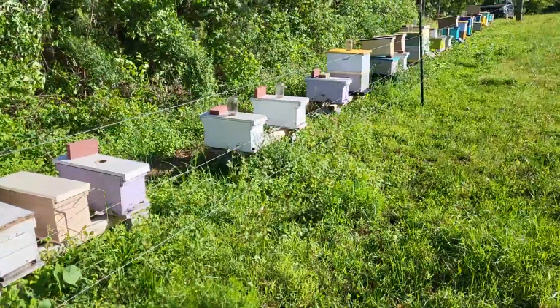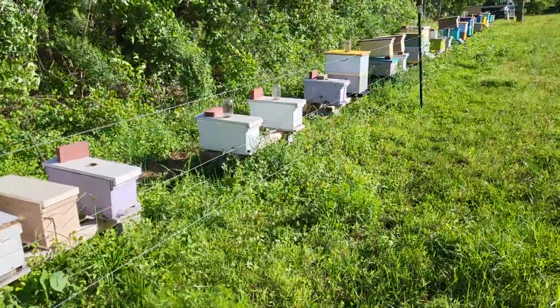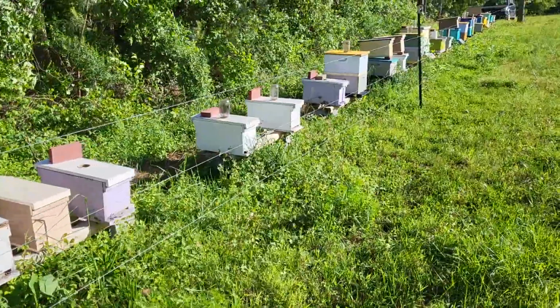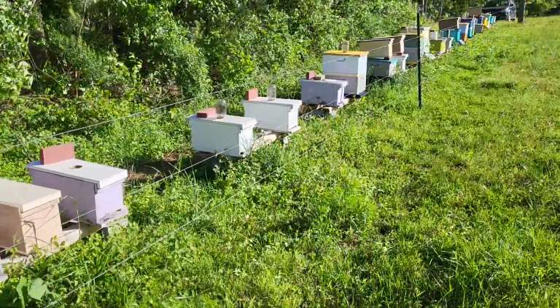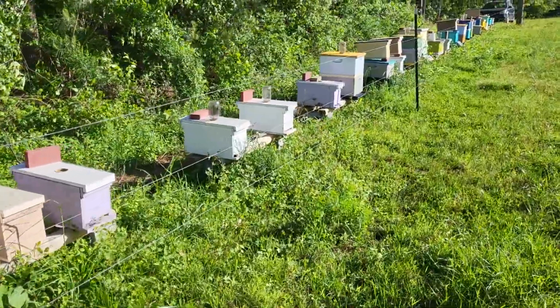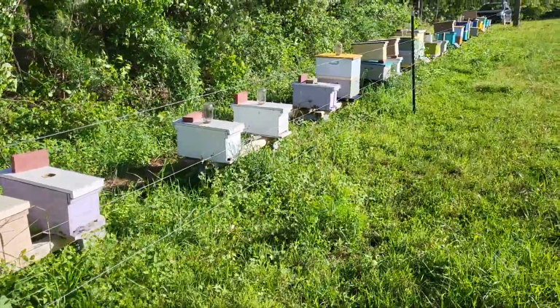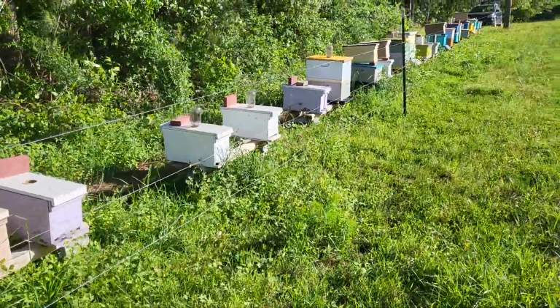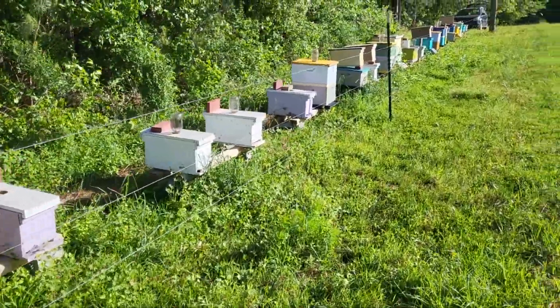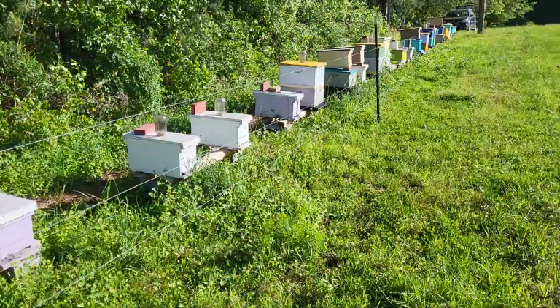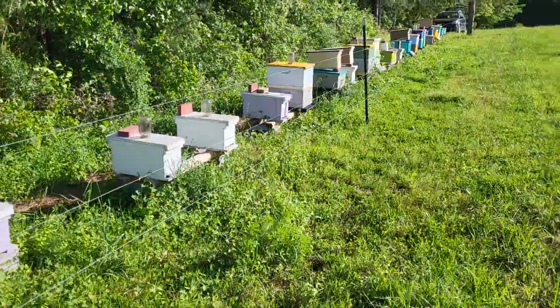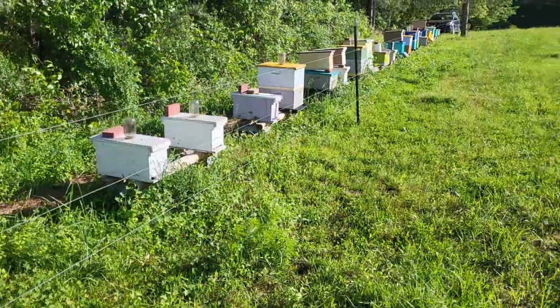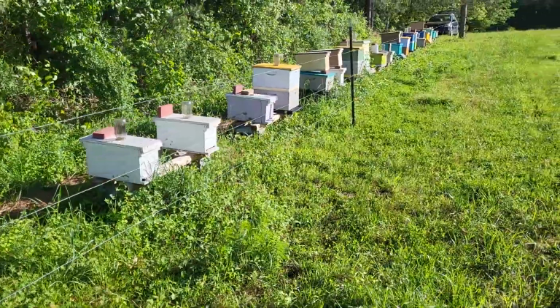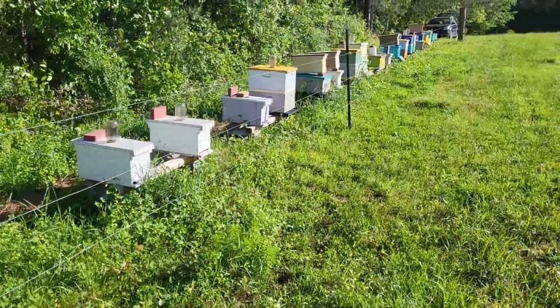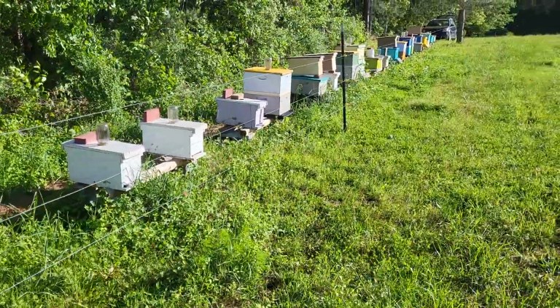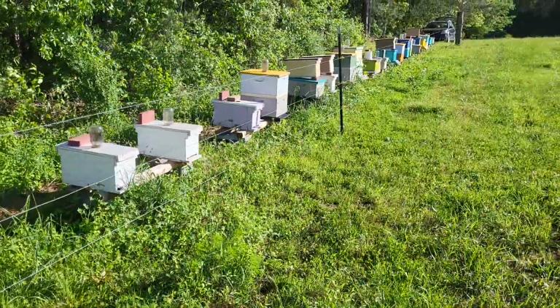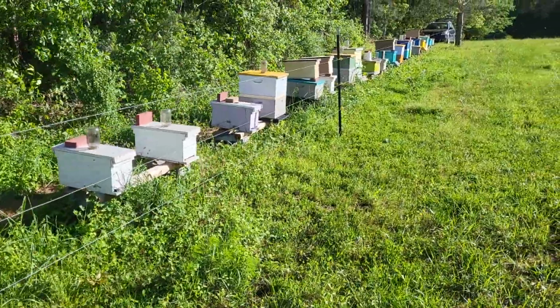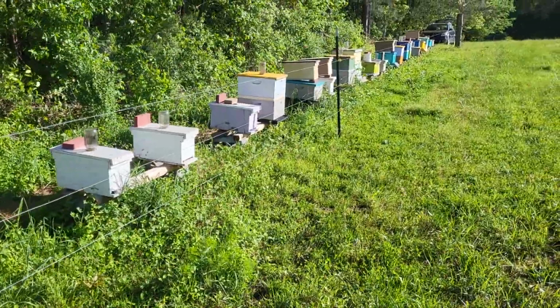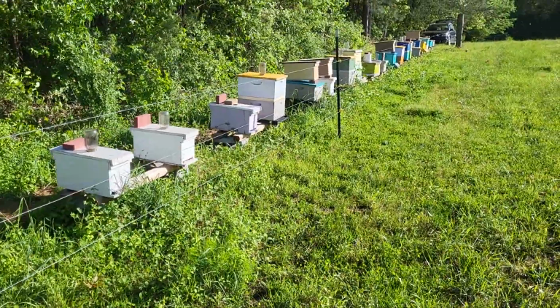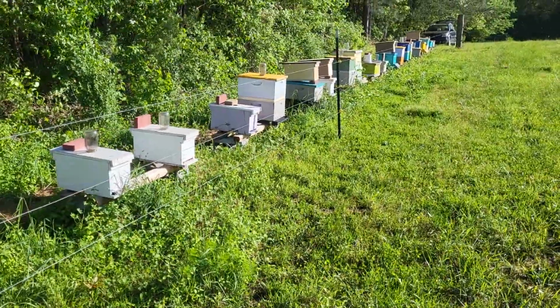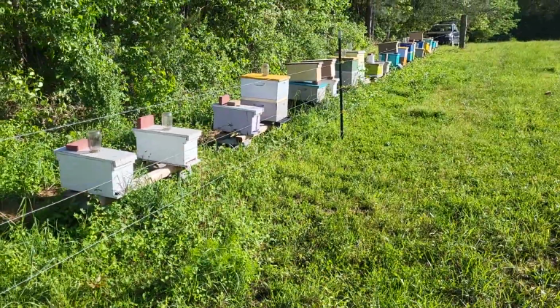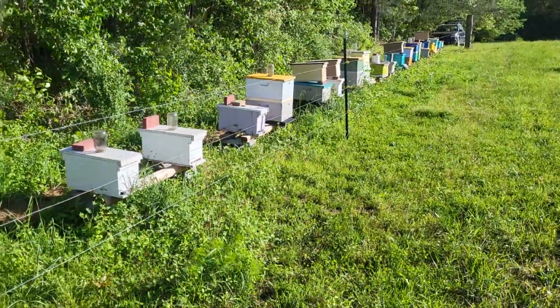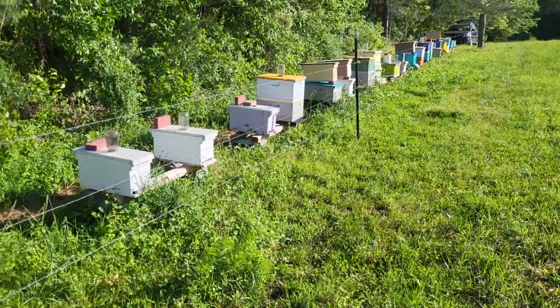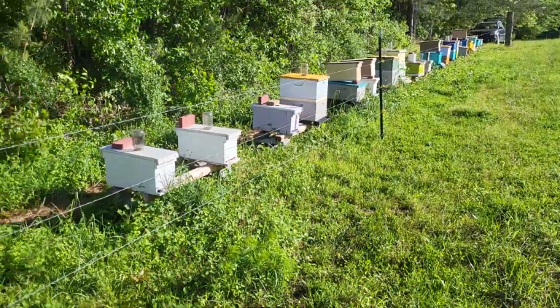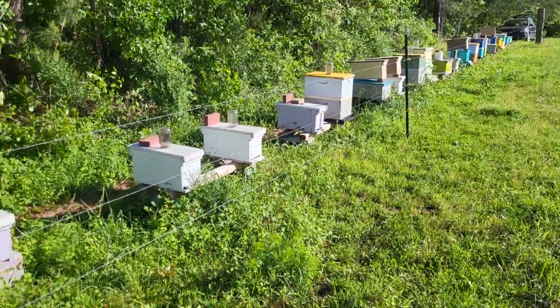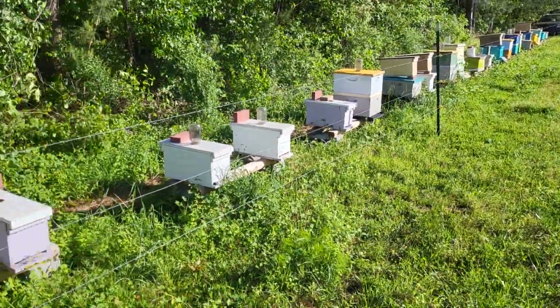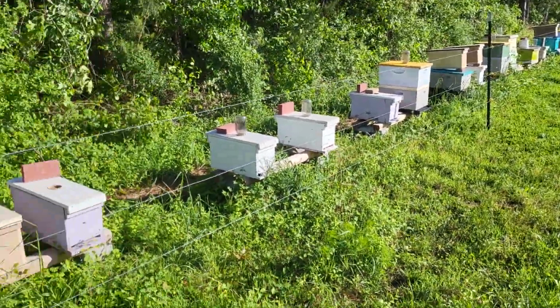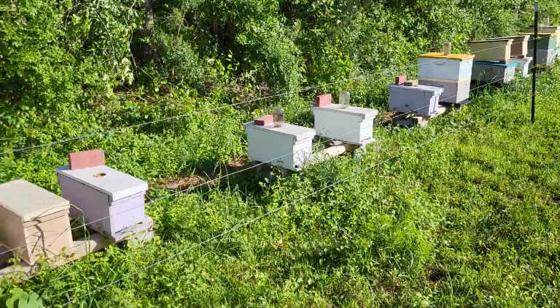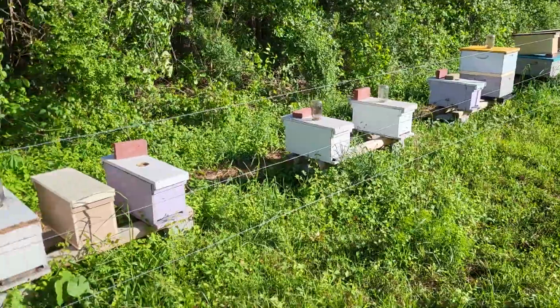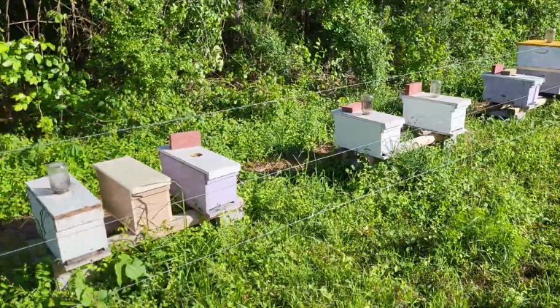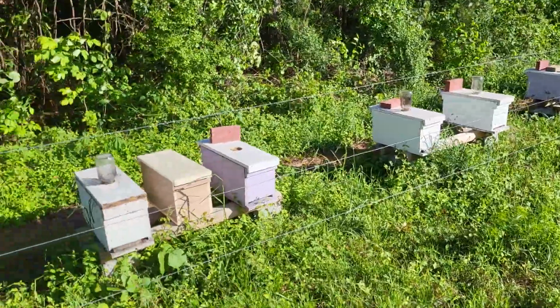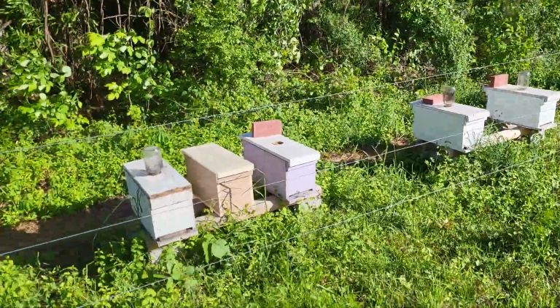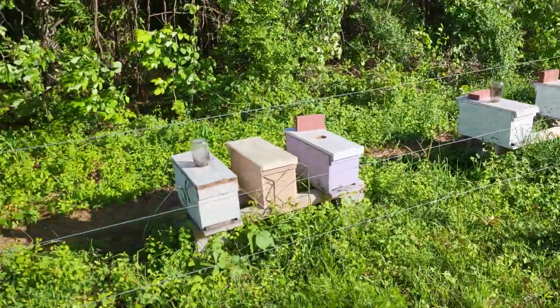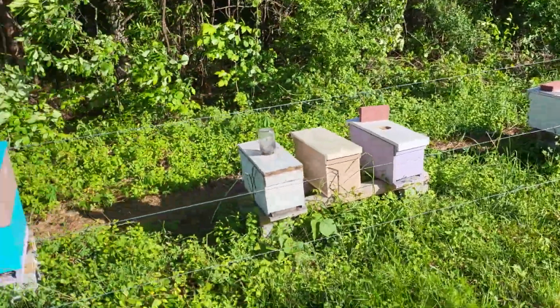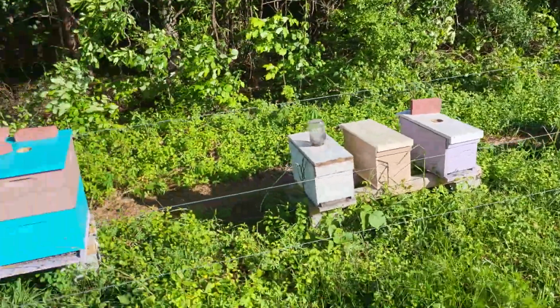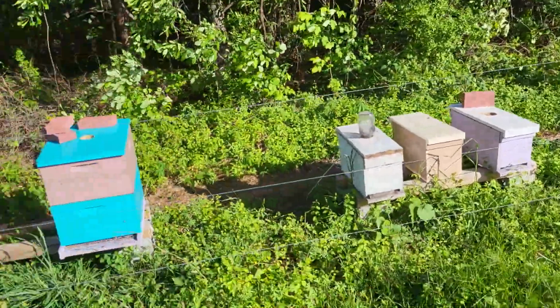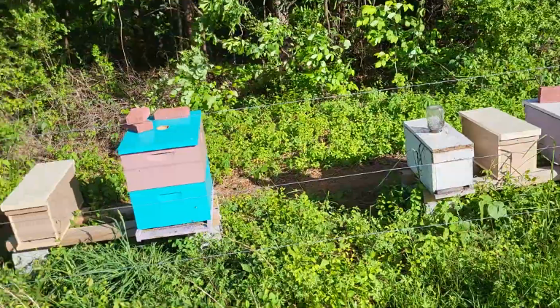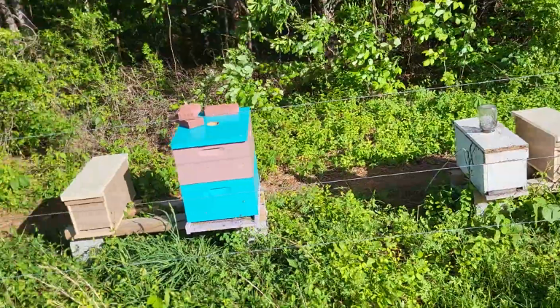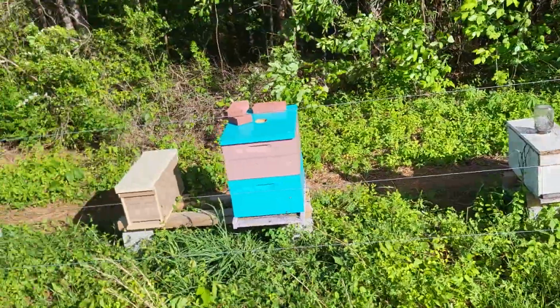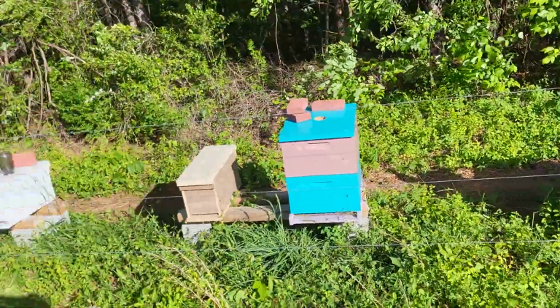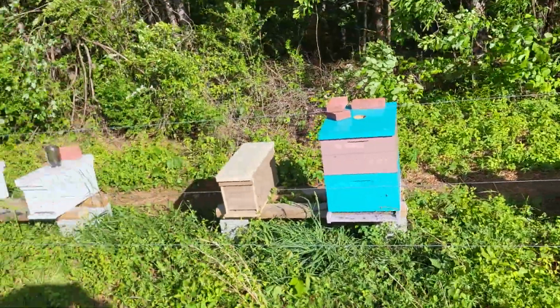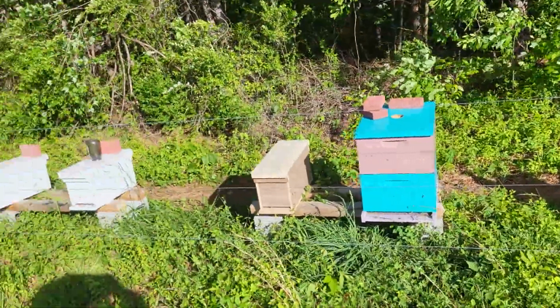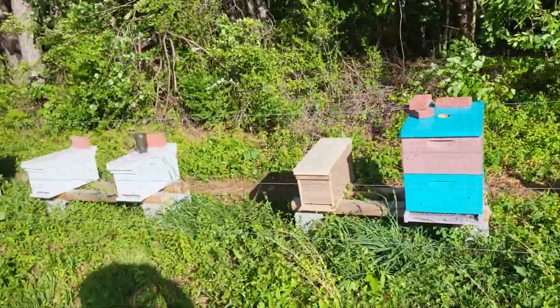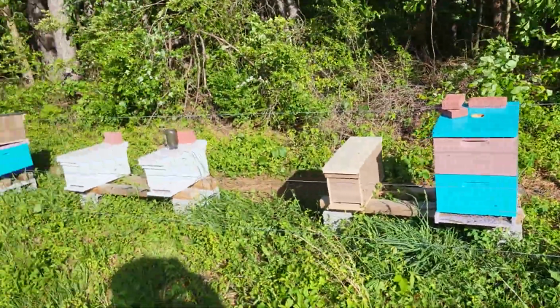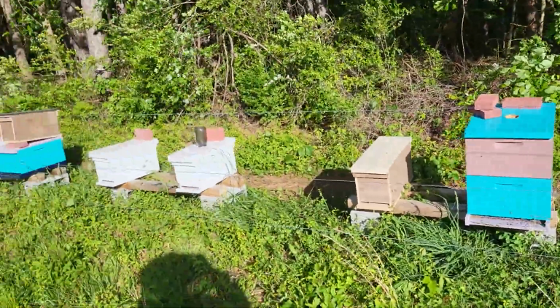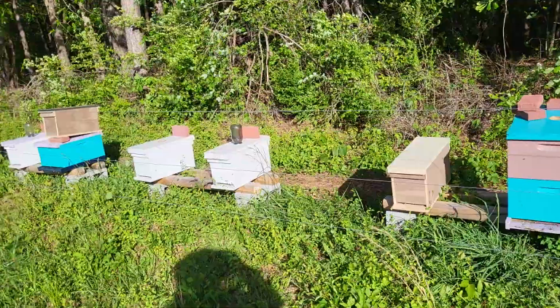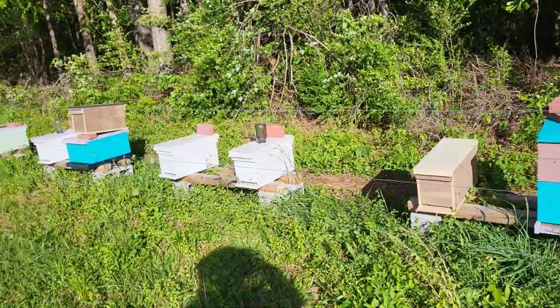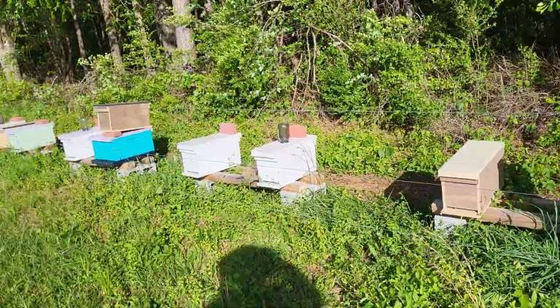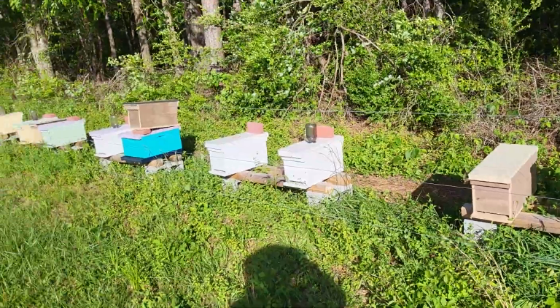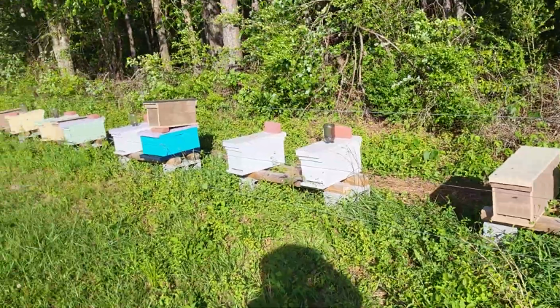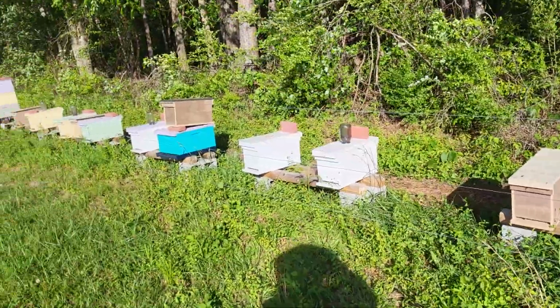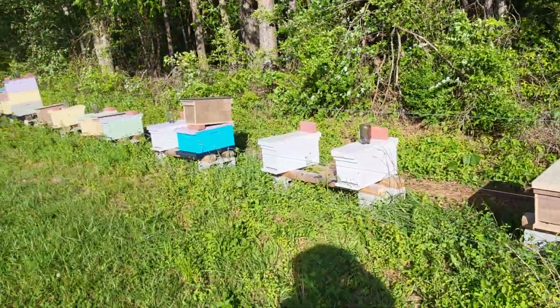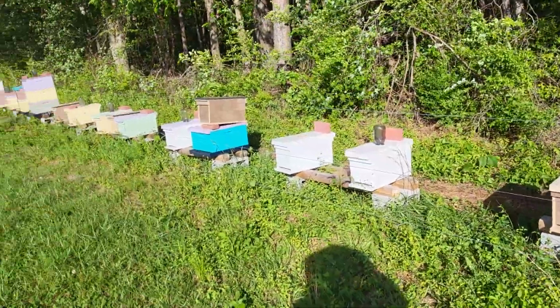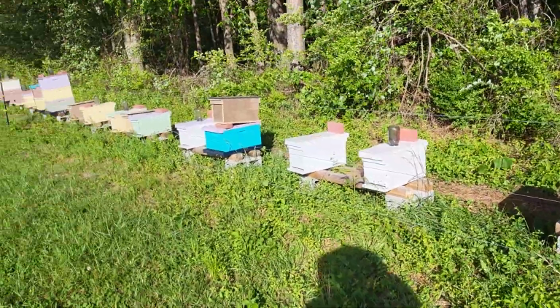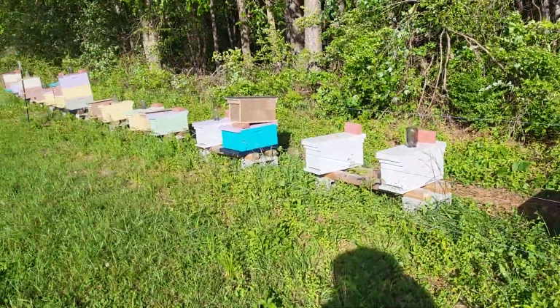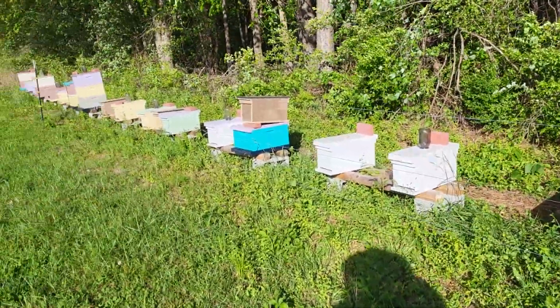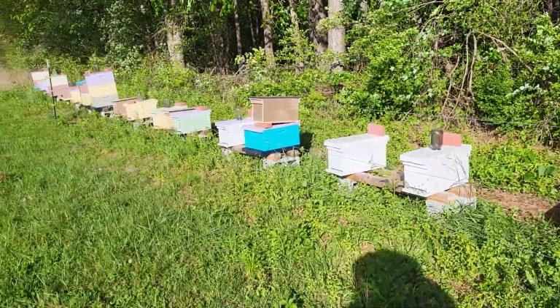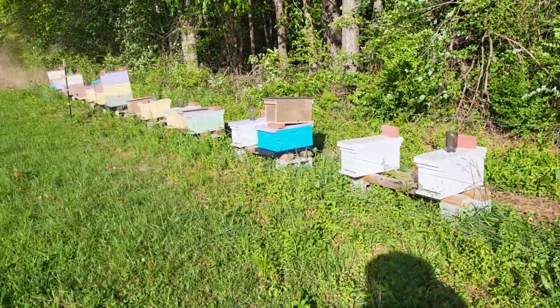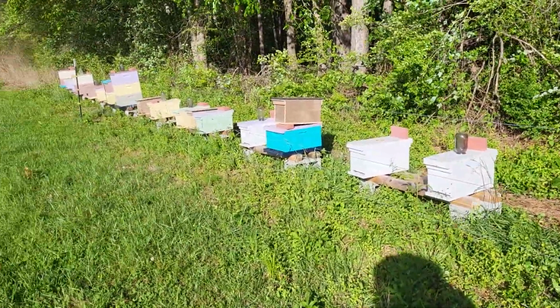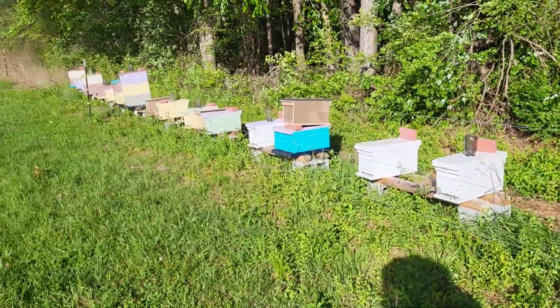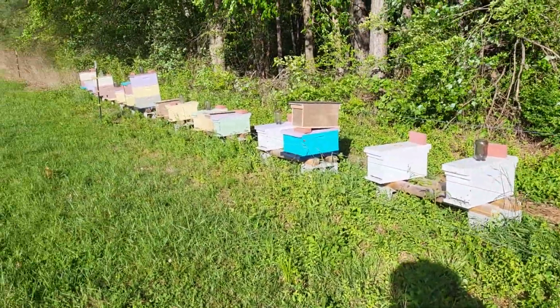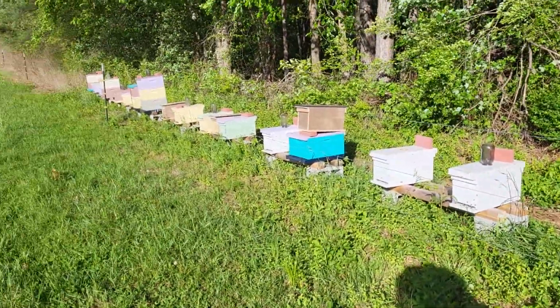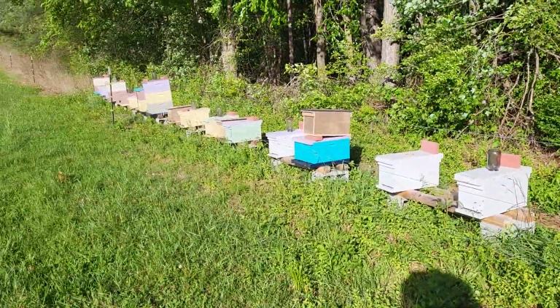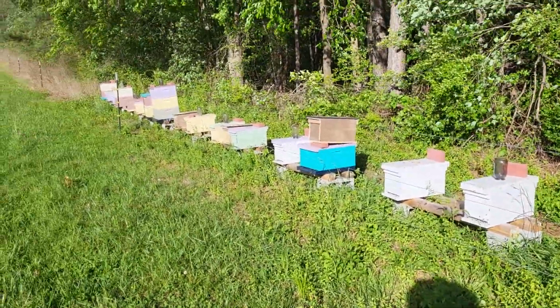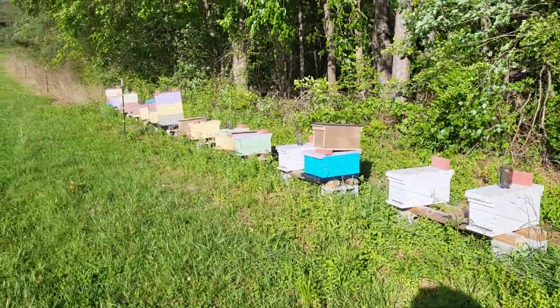Got a lot of nucs in here. Going to be pulling a lot more nucs from here. Just raising bees.